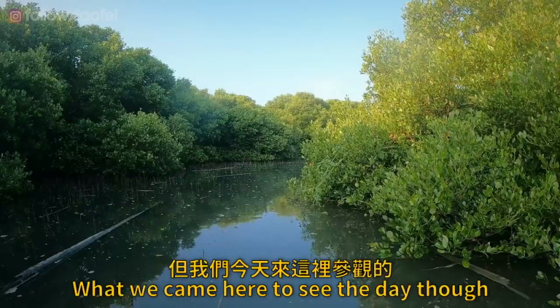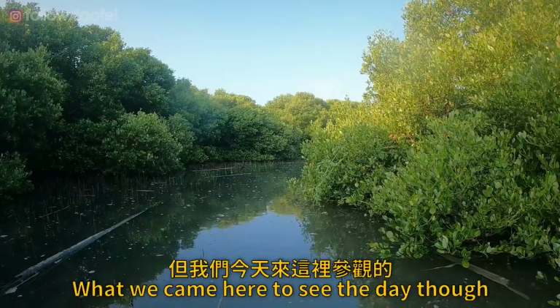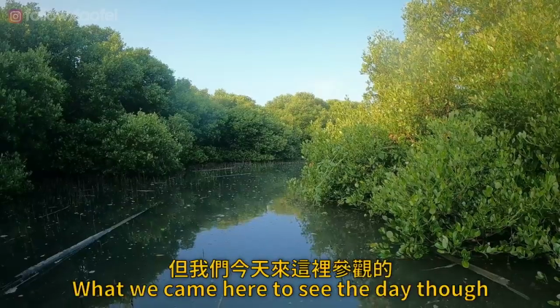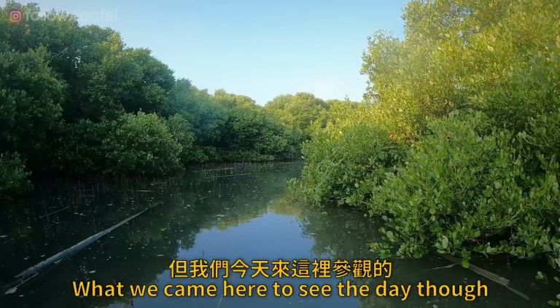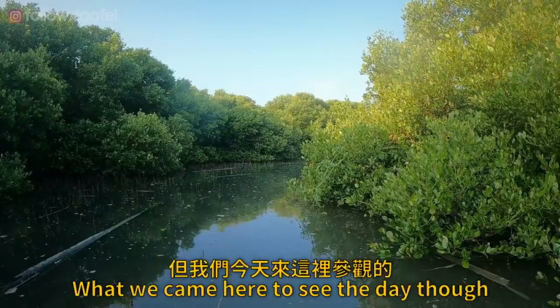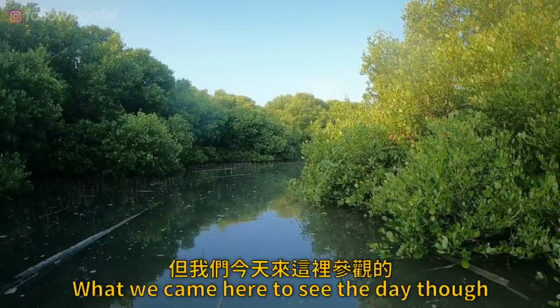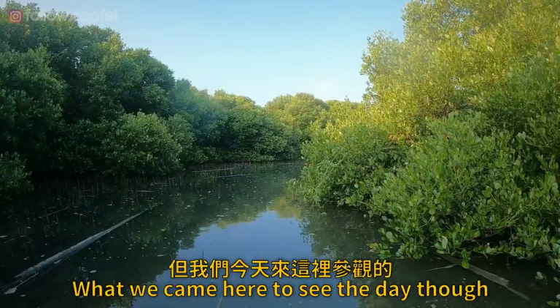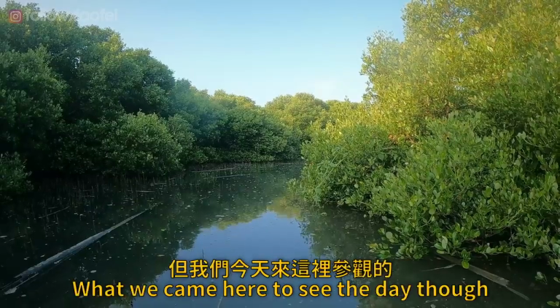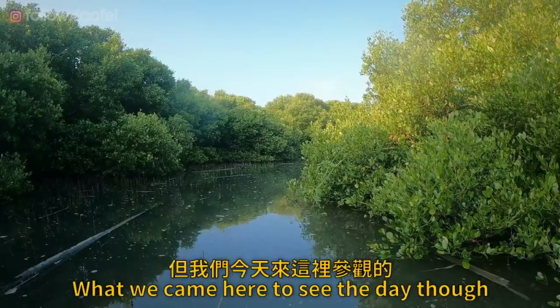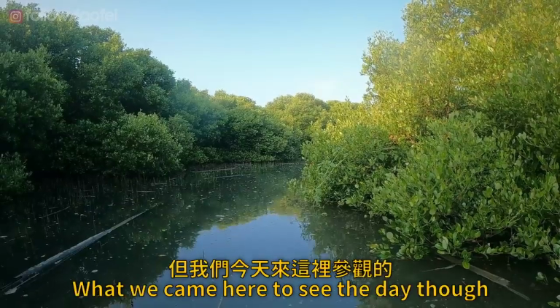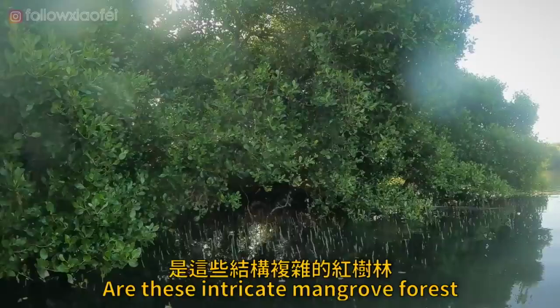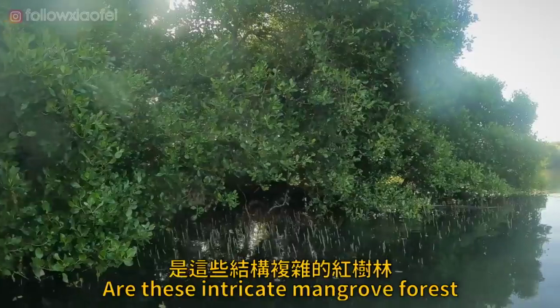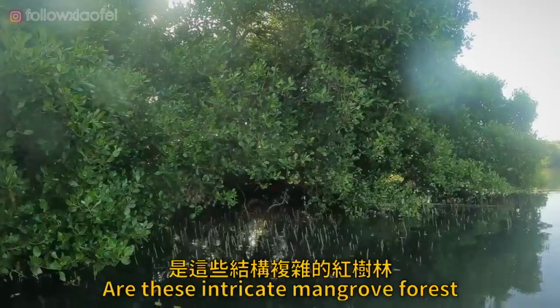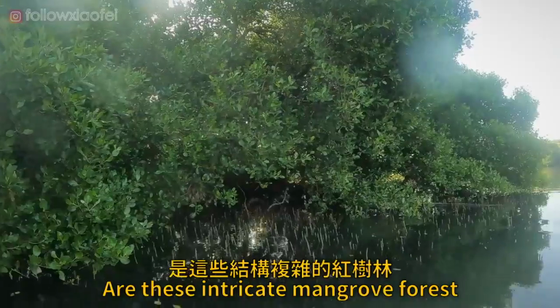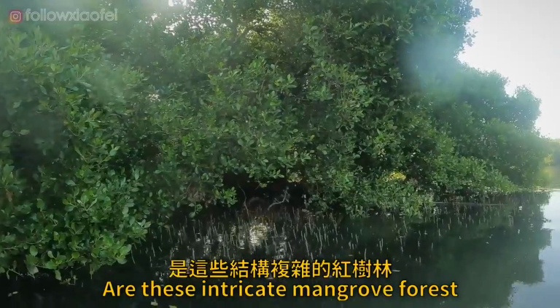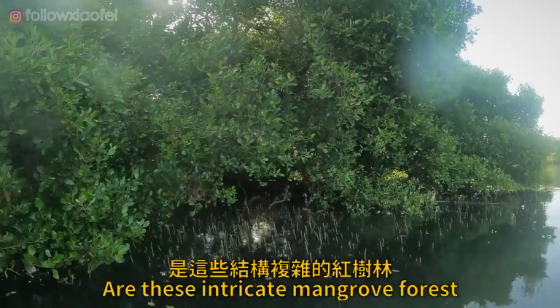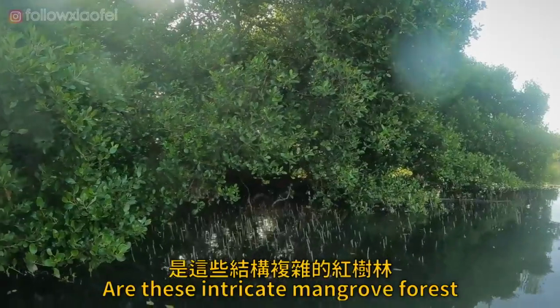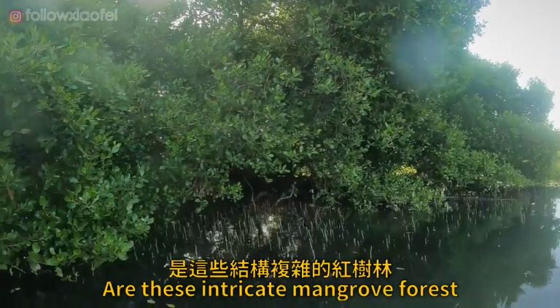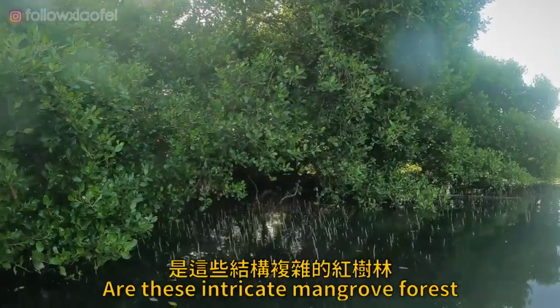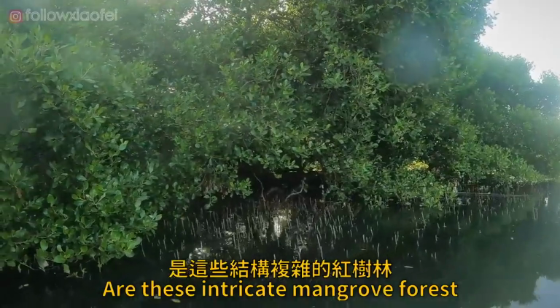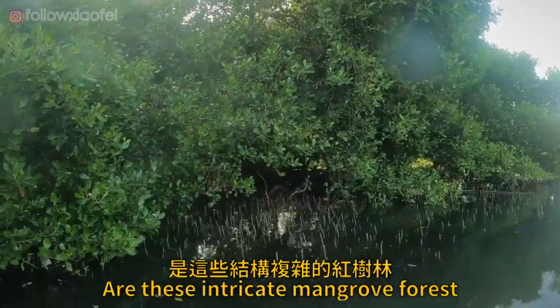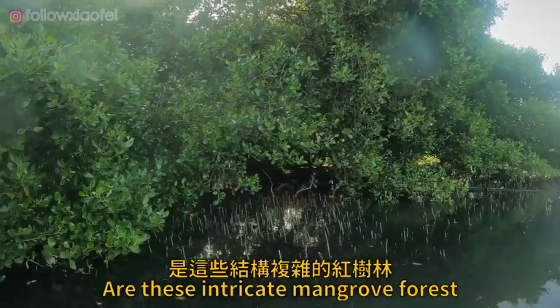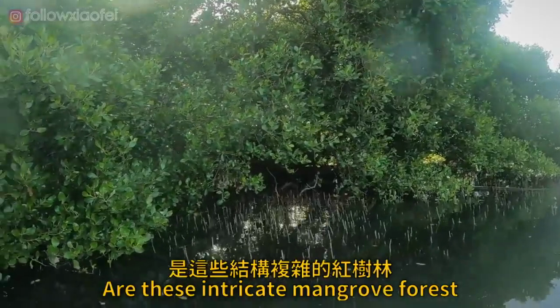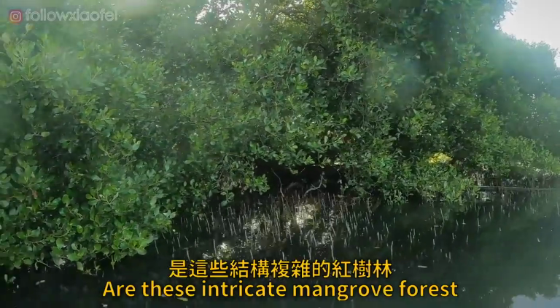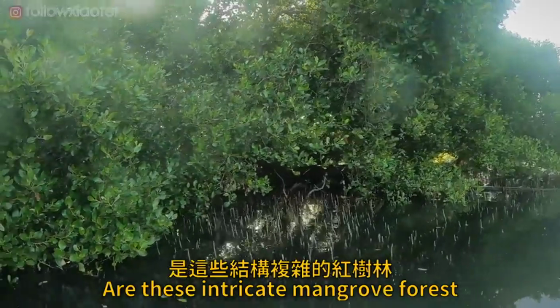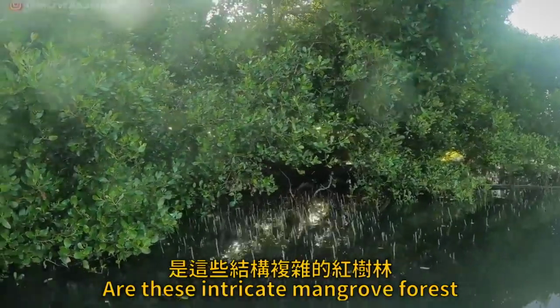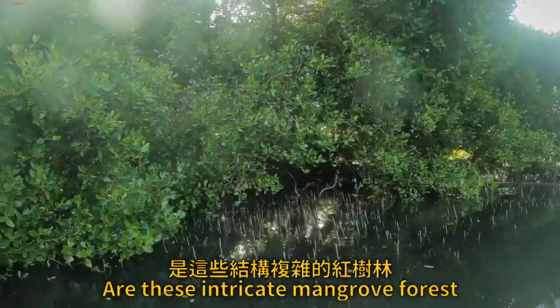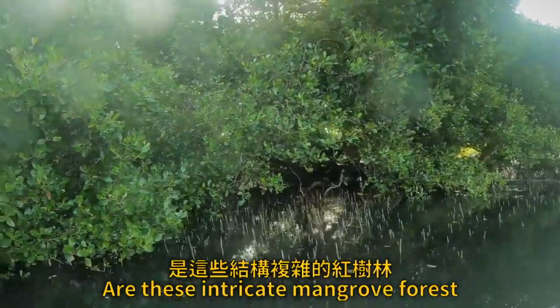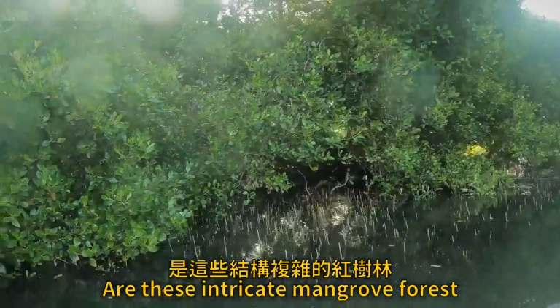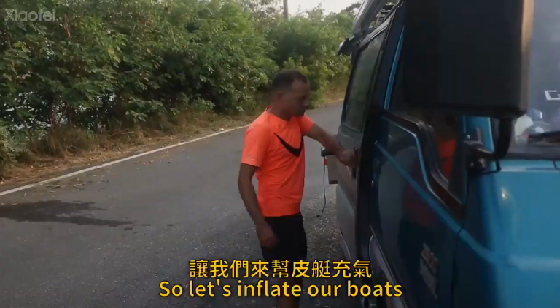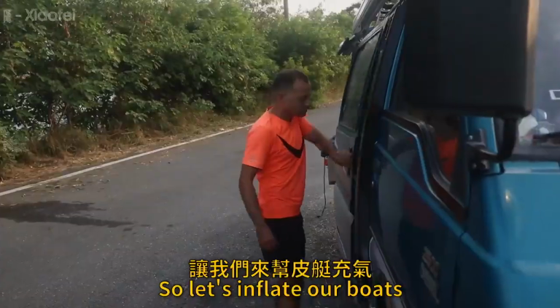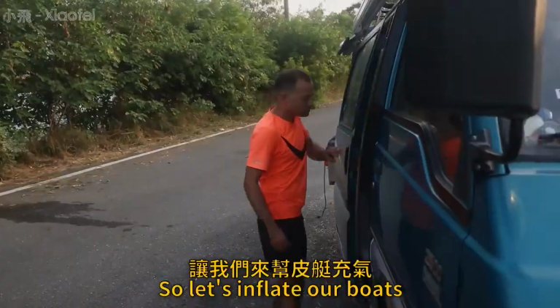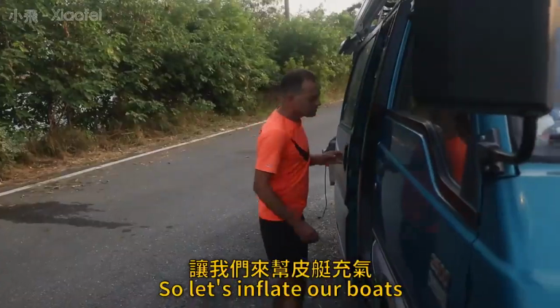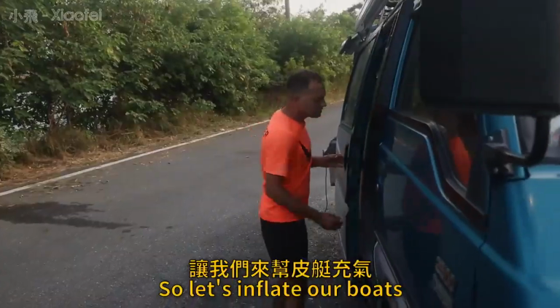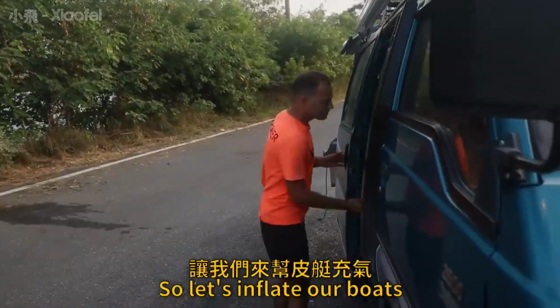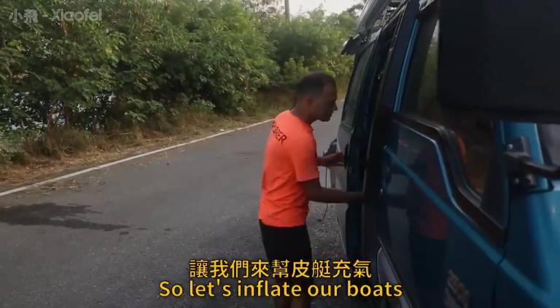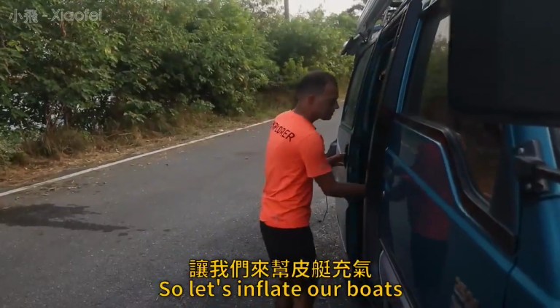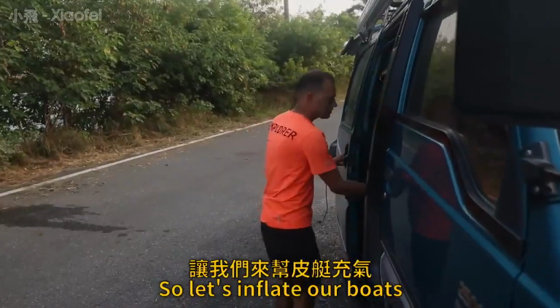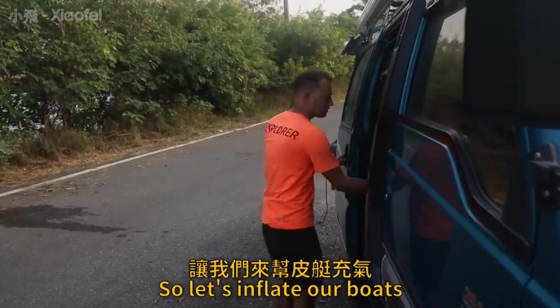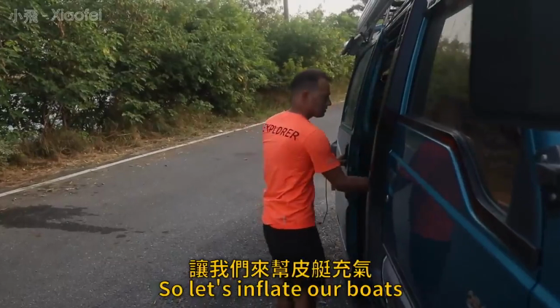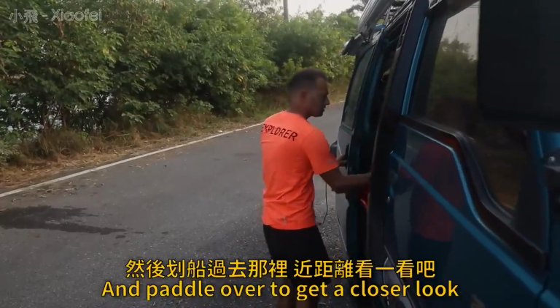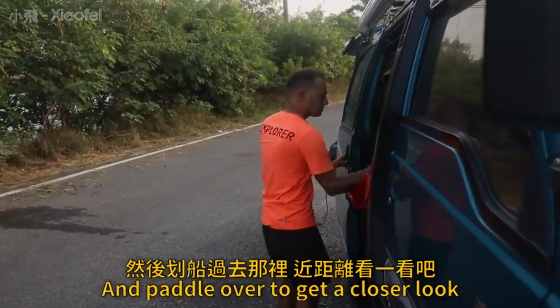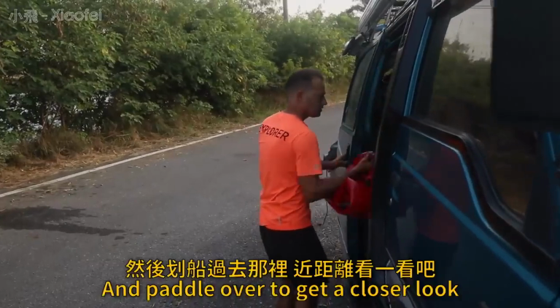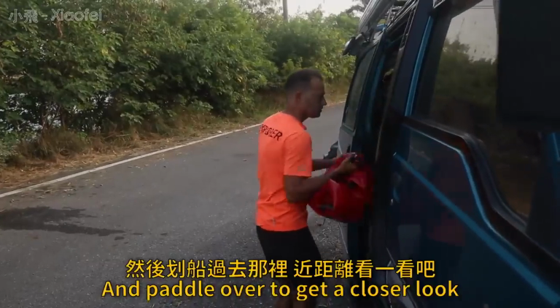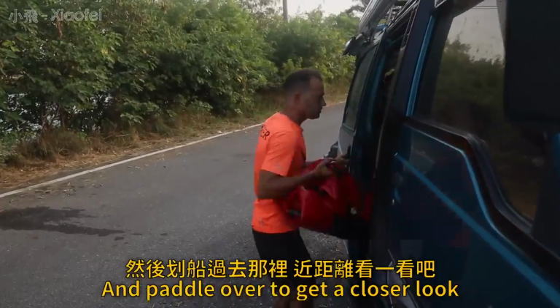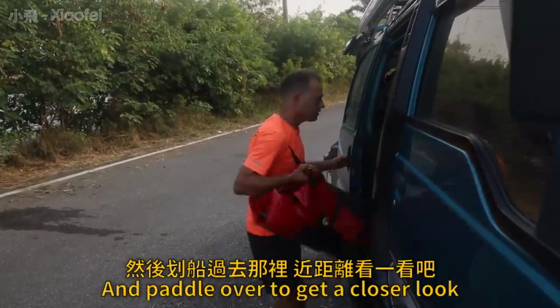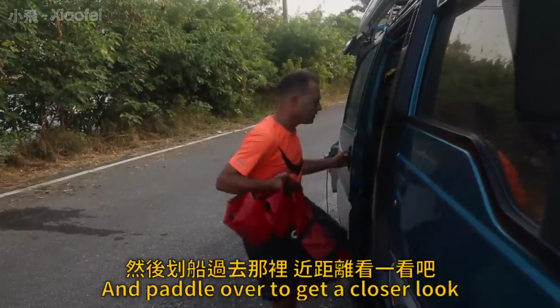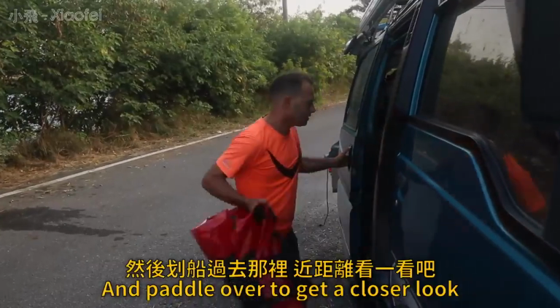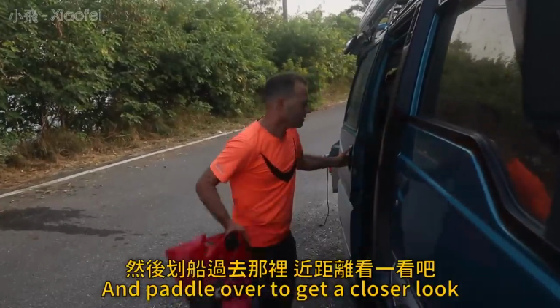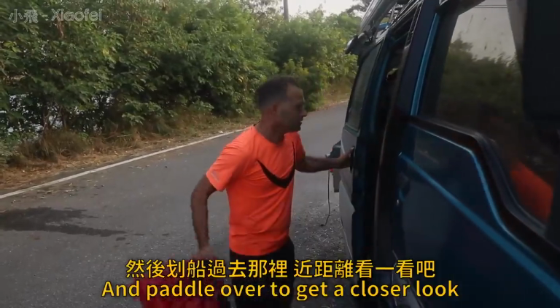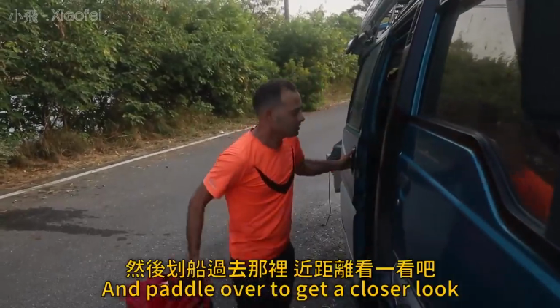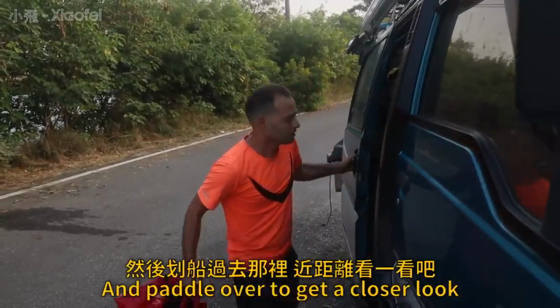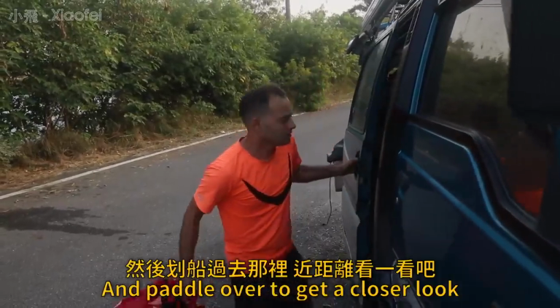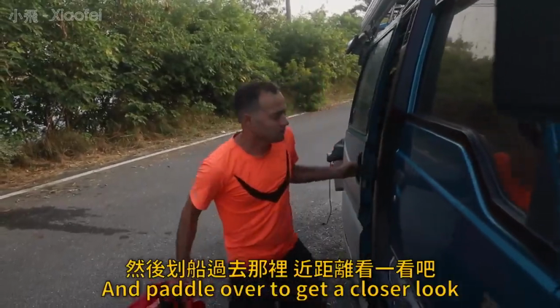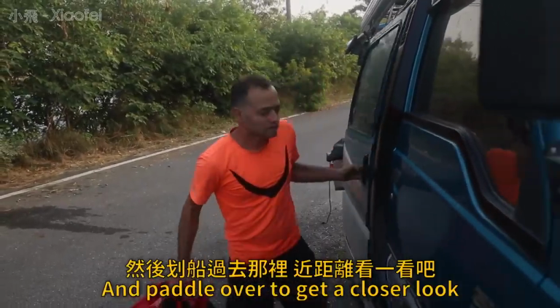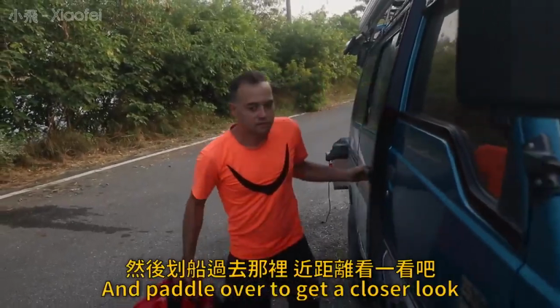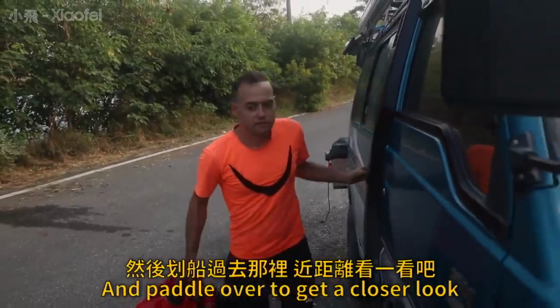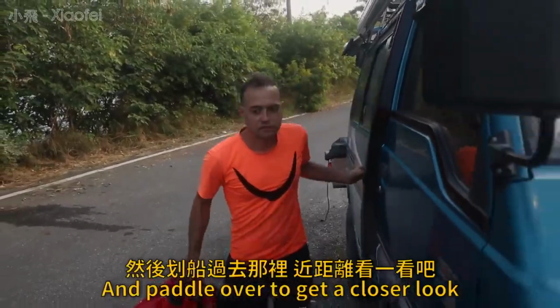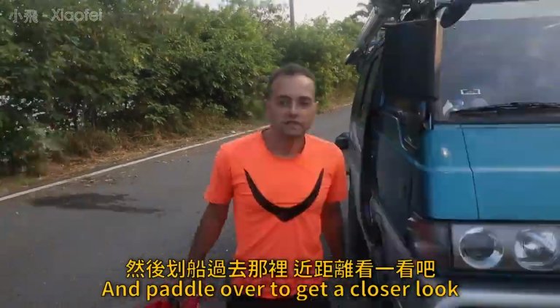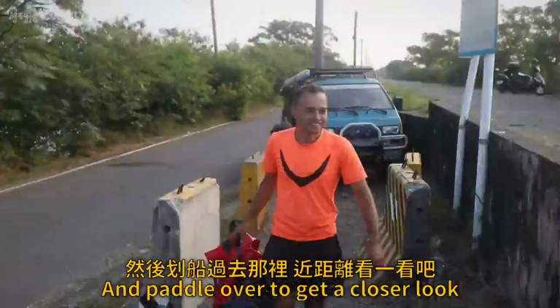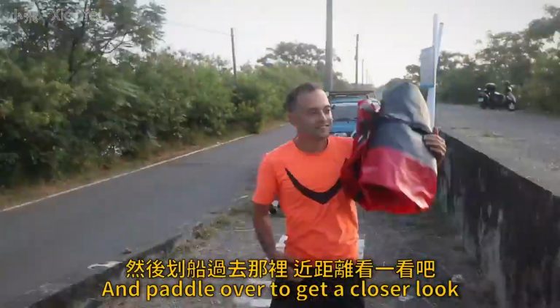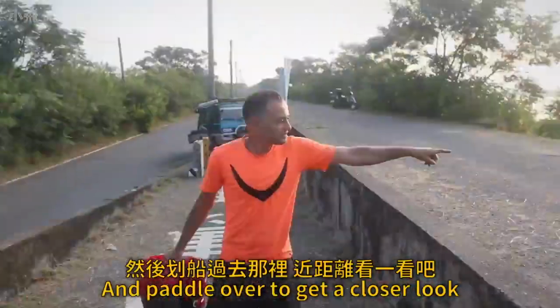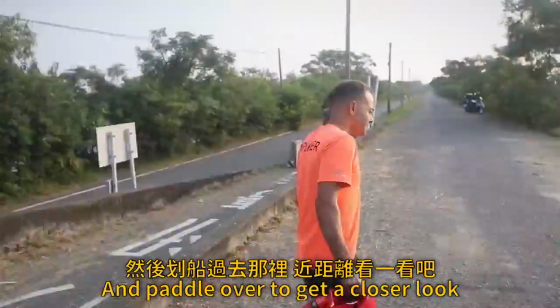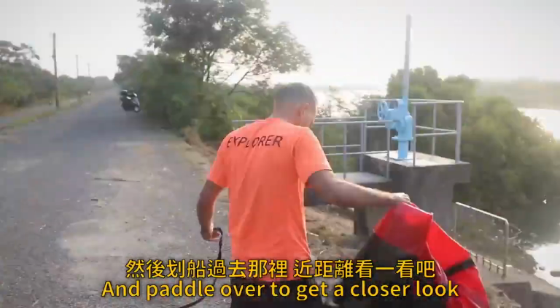What we came here to see today though are these intricate mangrove forests. So let's inflate our boats and paddle over to get a closer look.